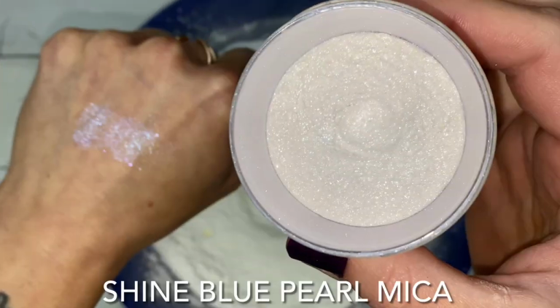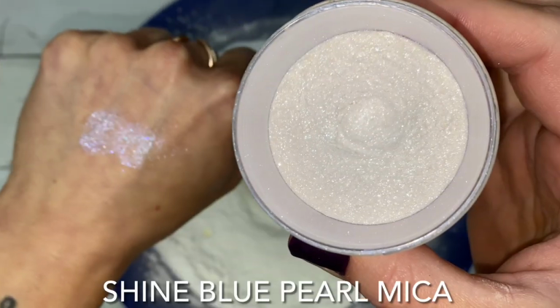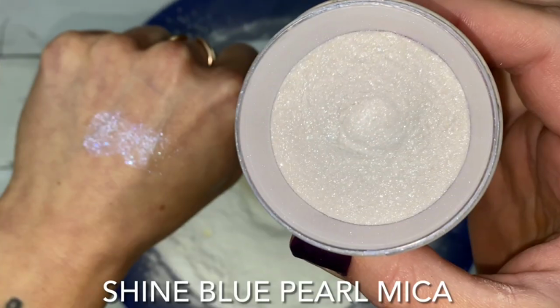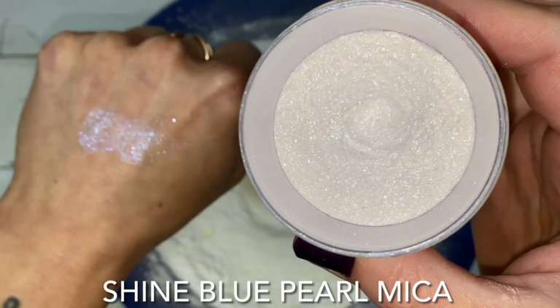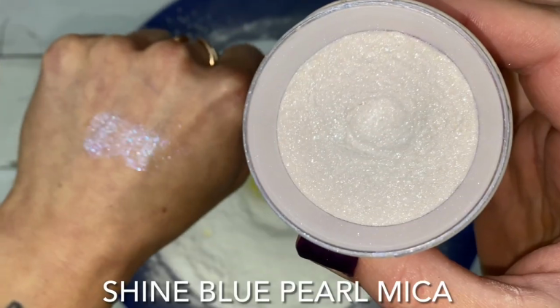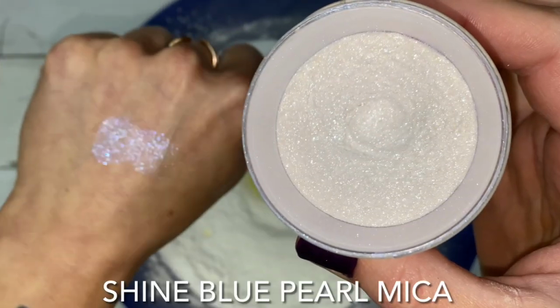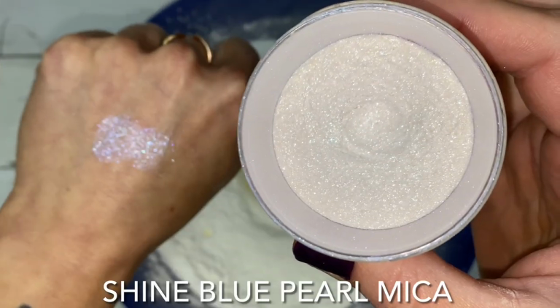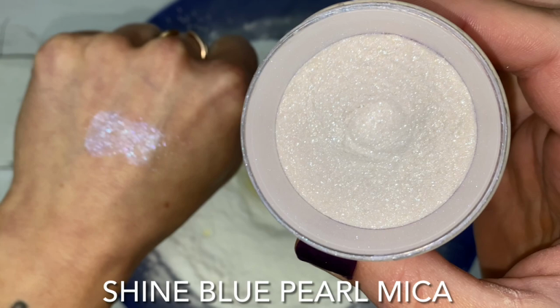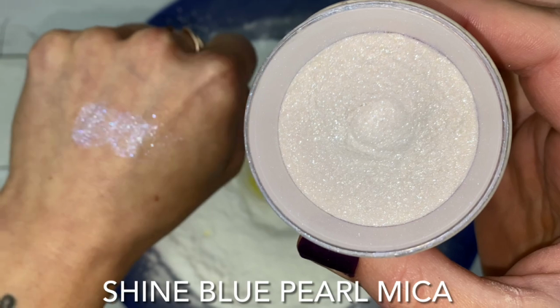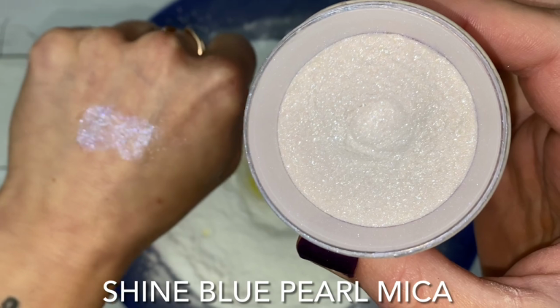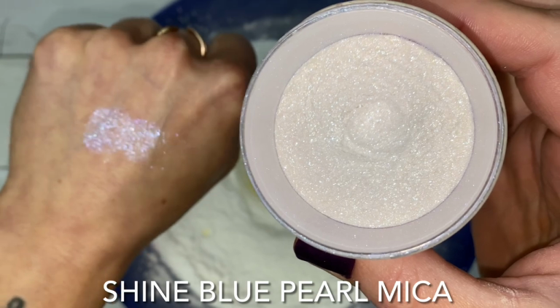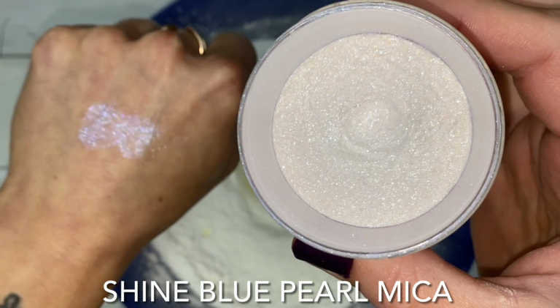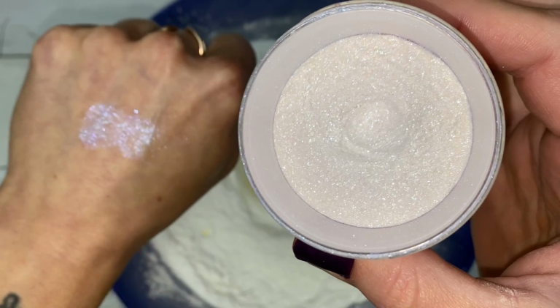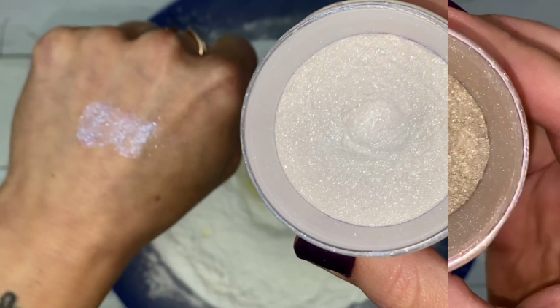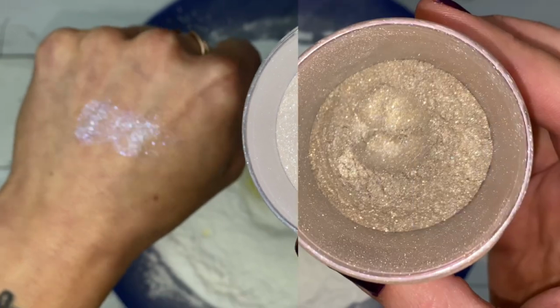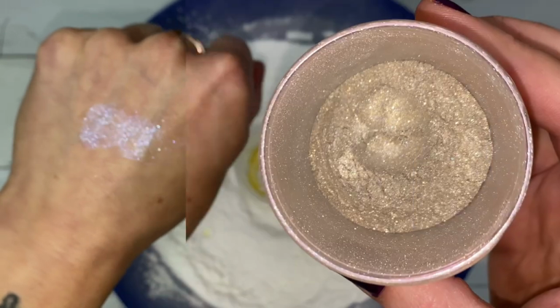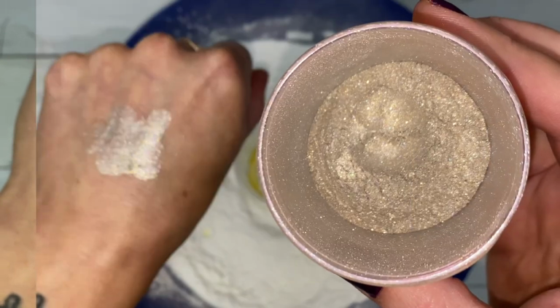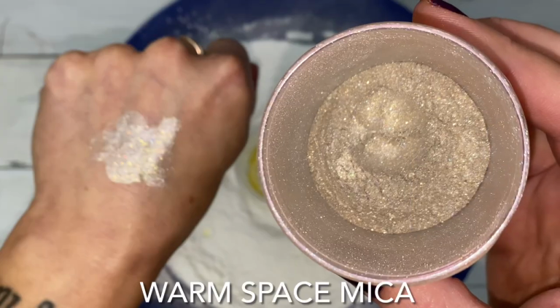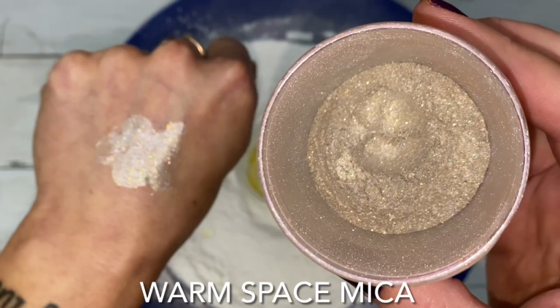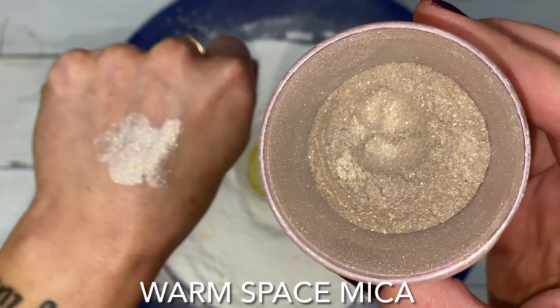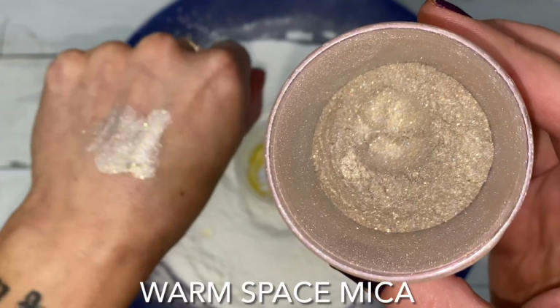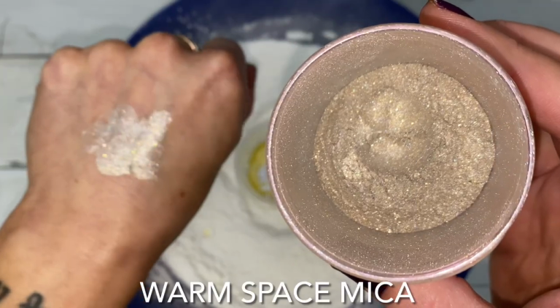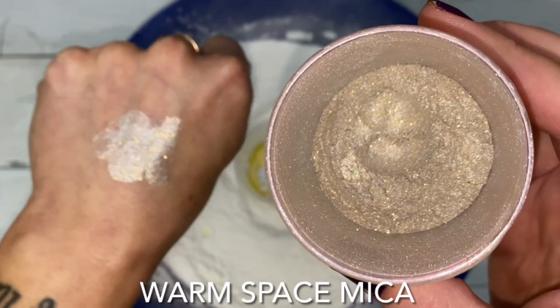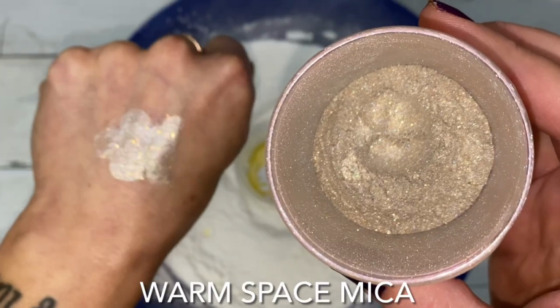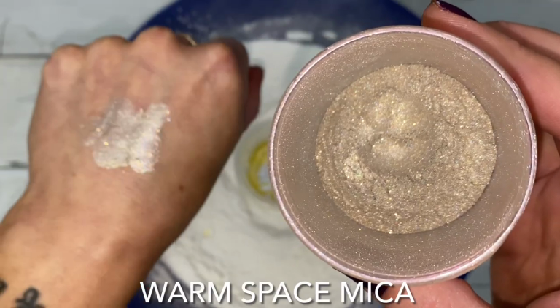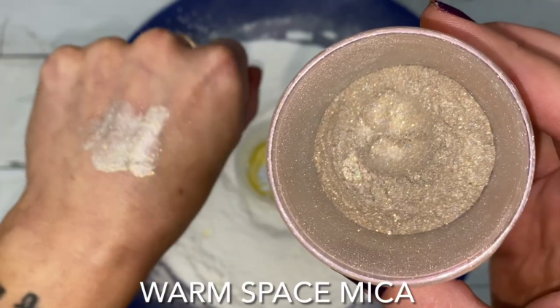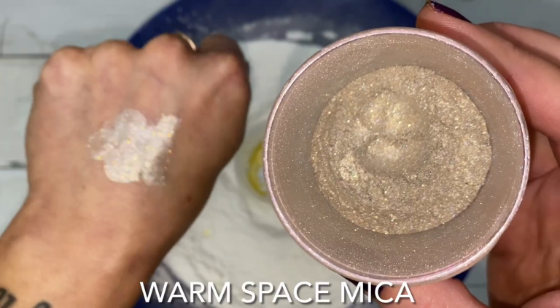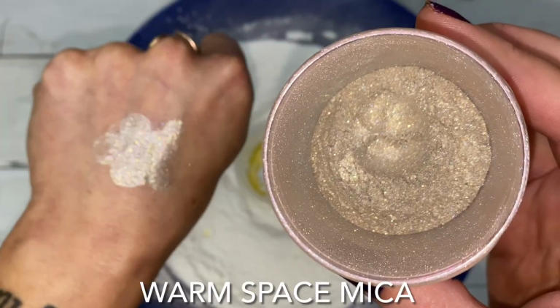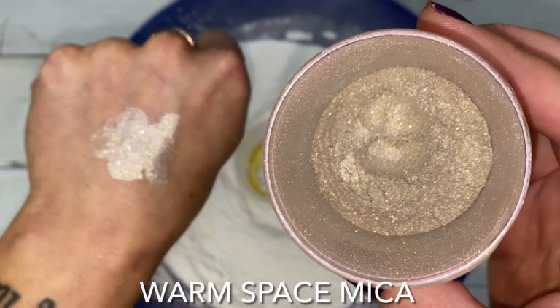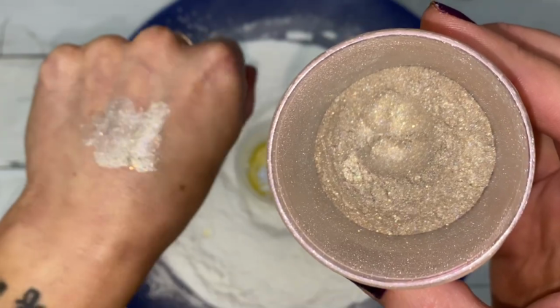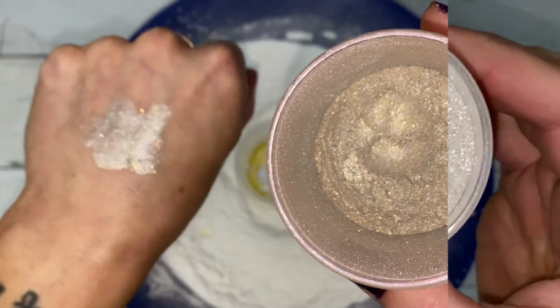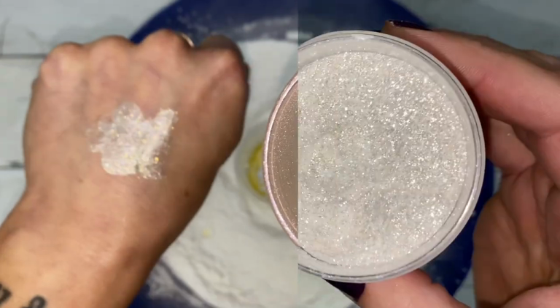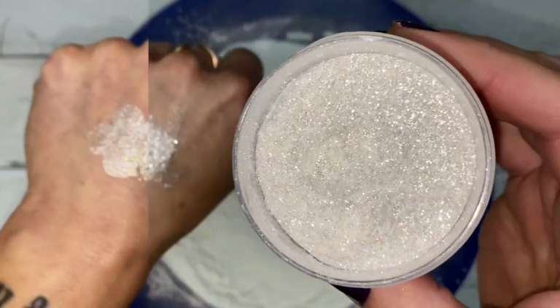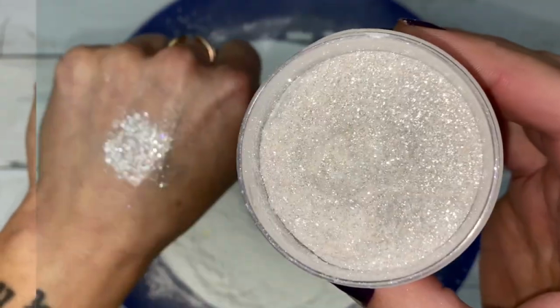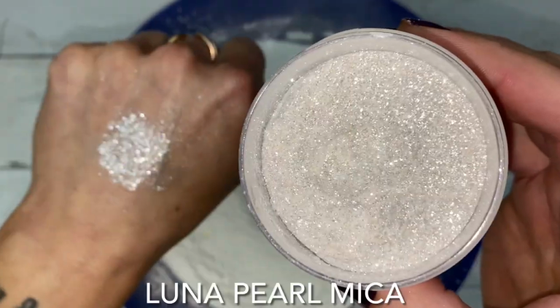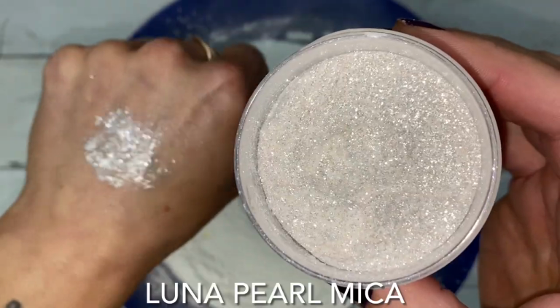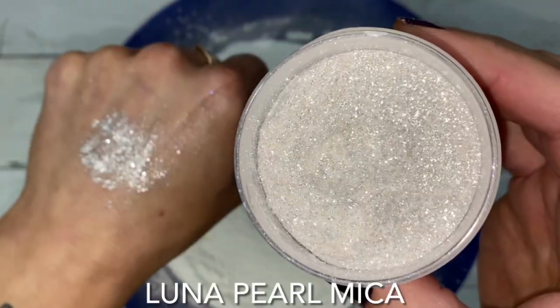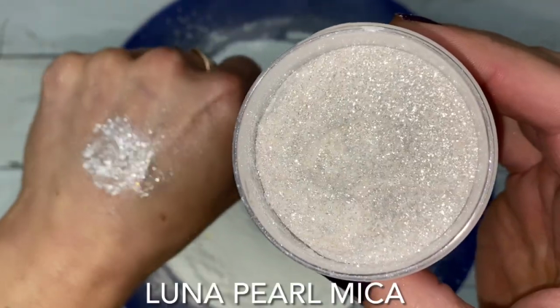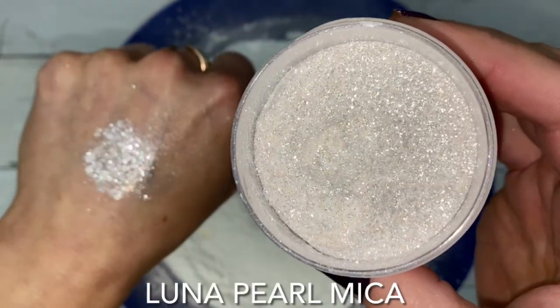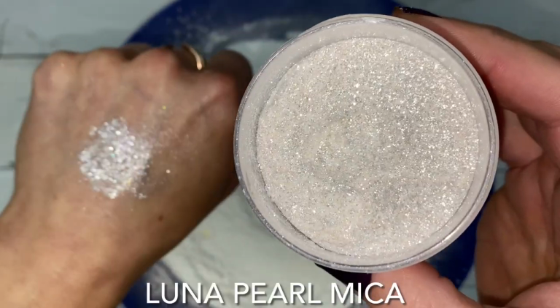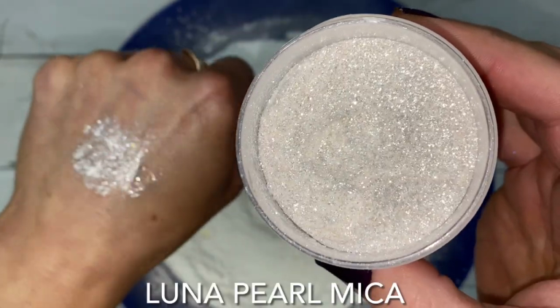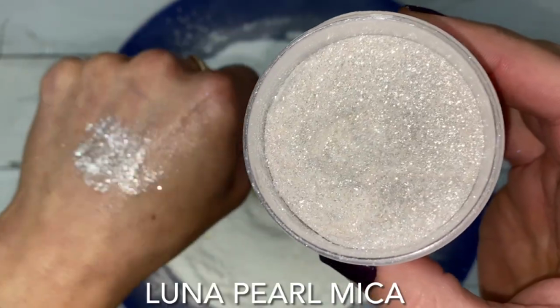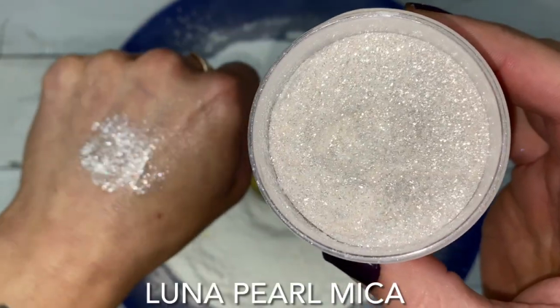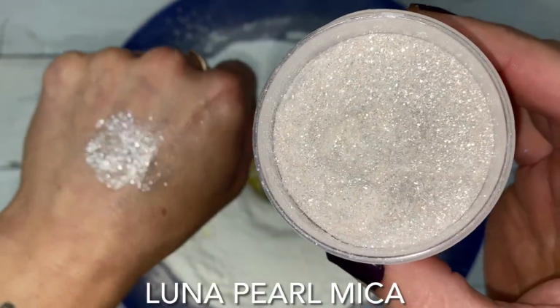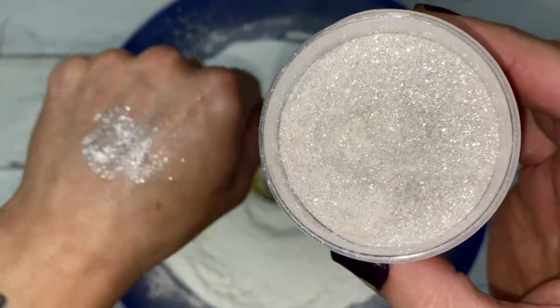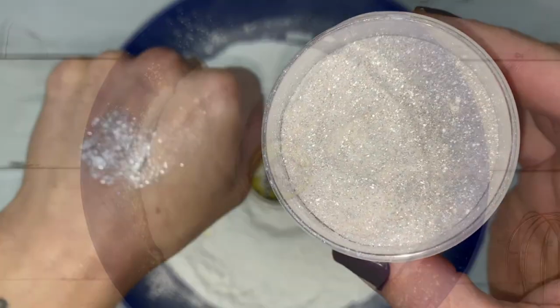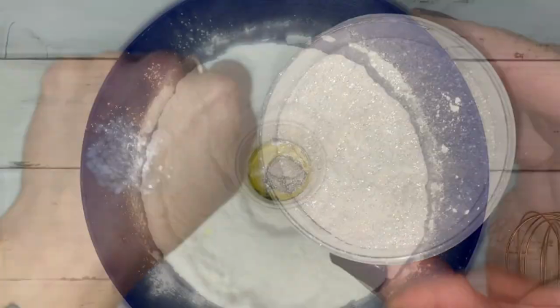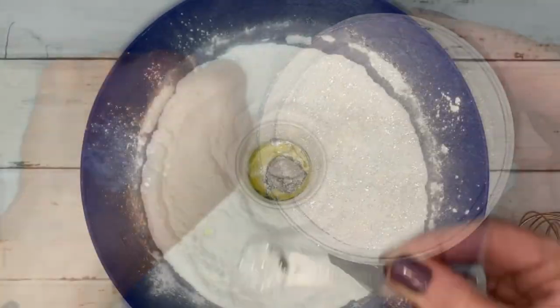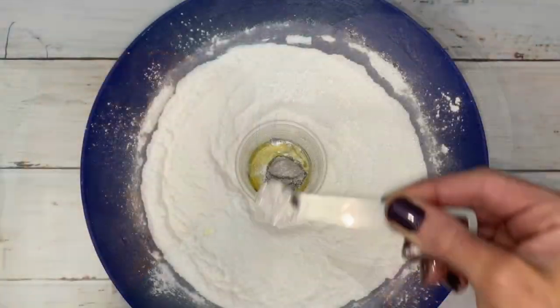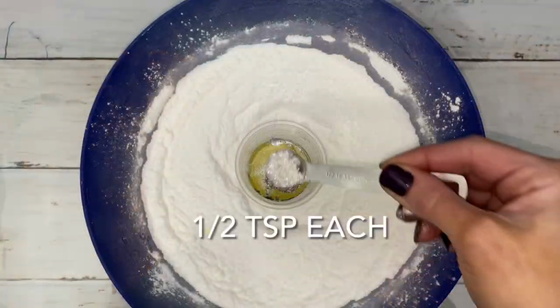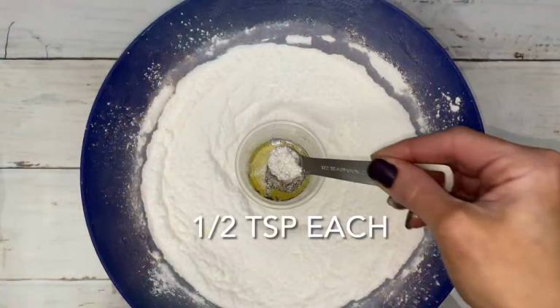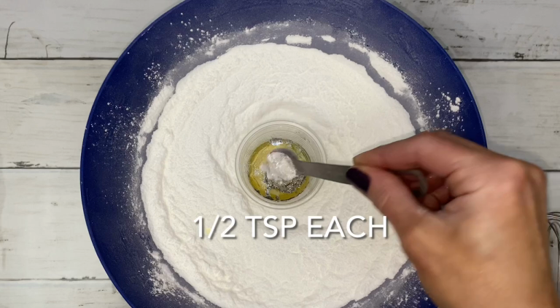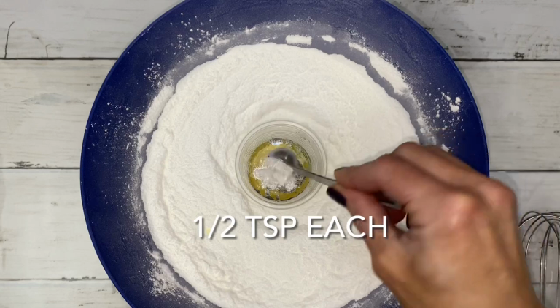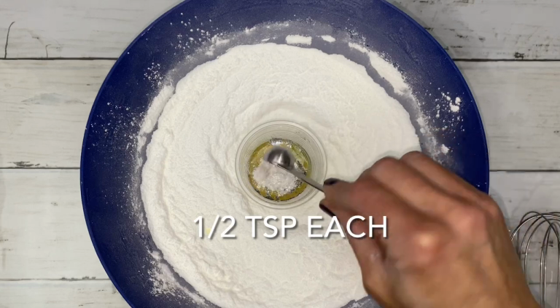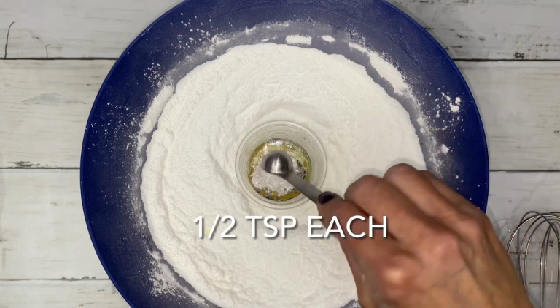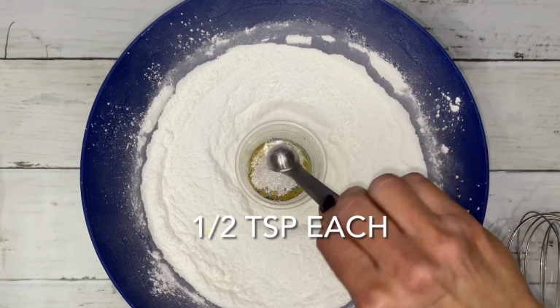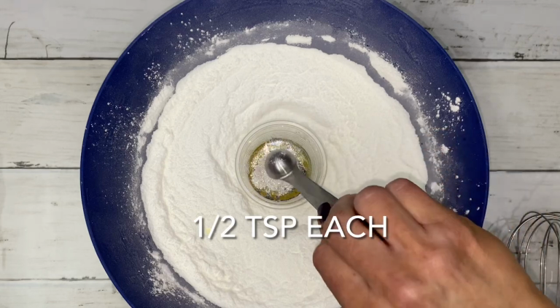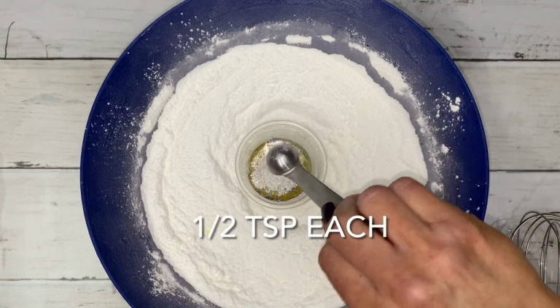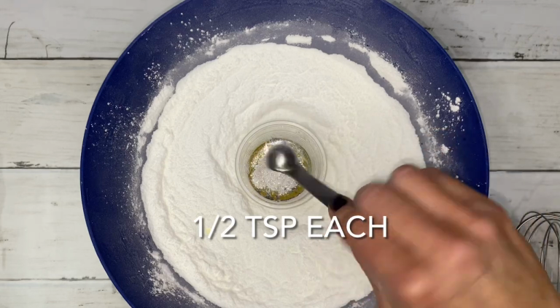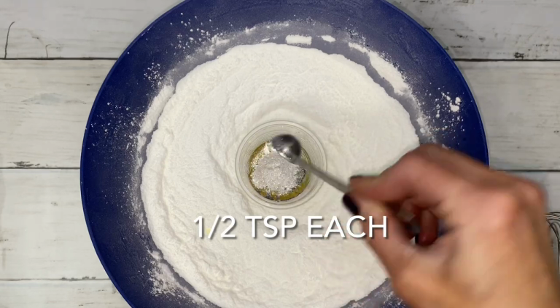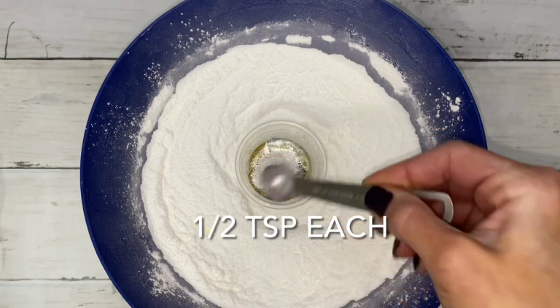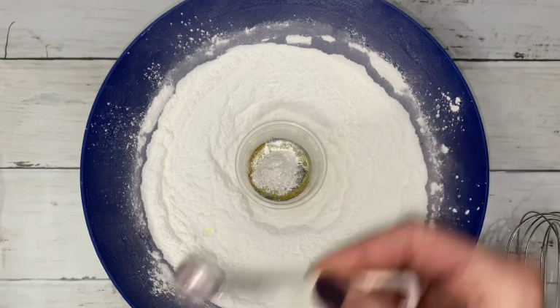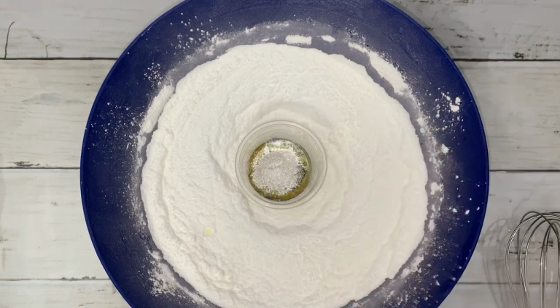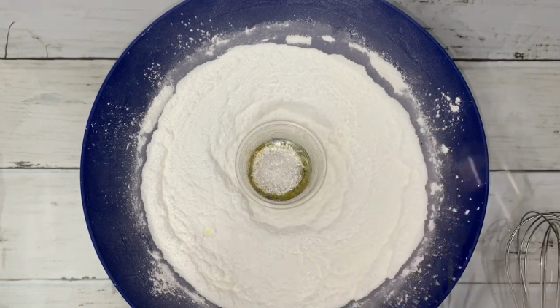I put in a few micas, but the luna pearl mica is what gives the bomb and the water its starry appearance.